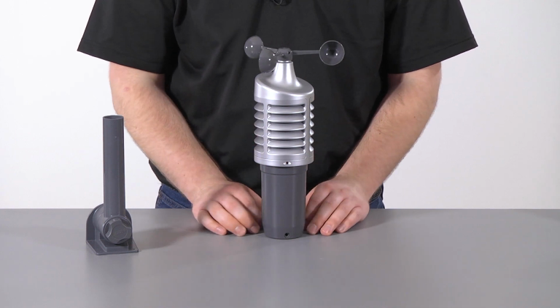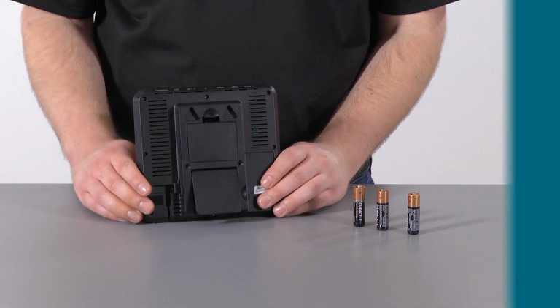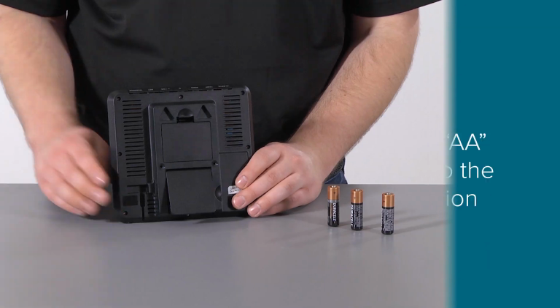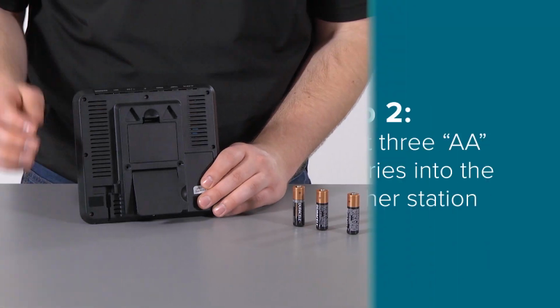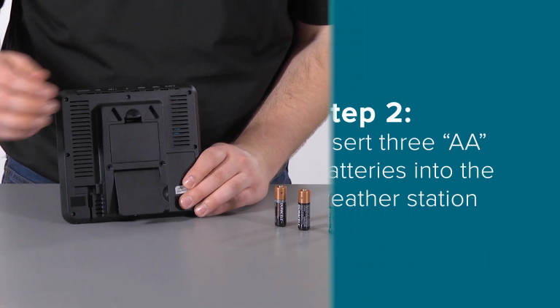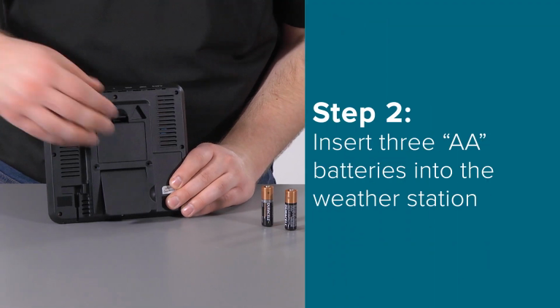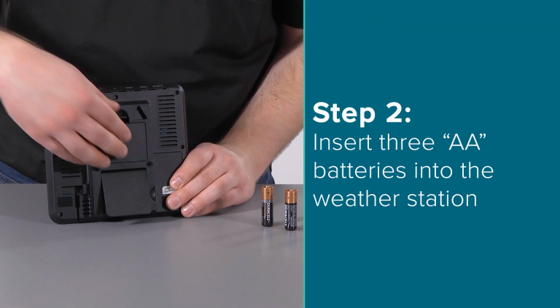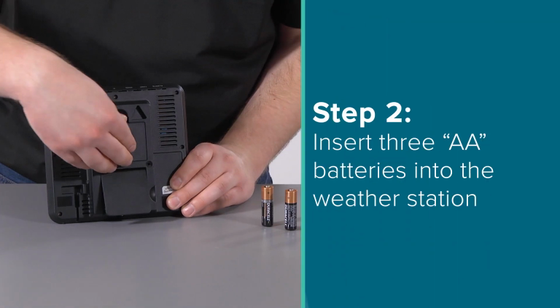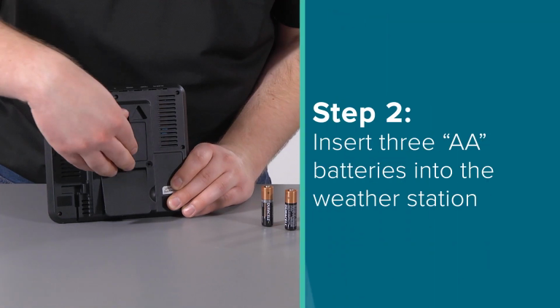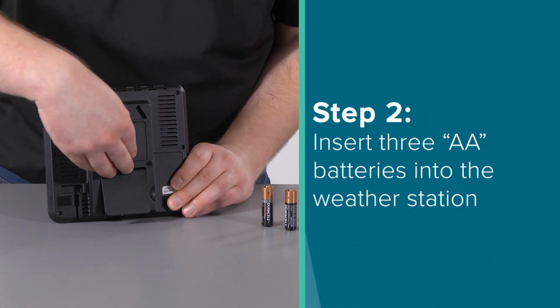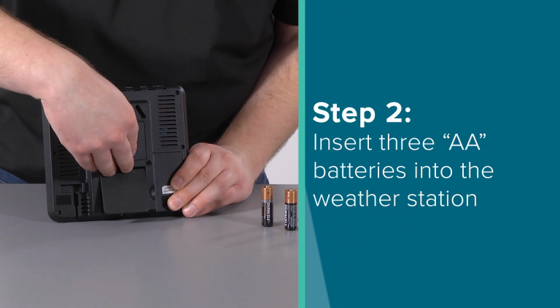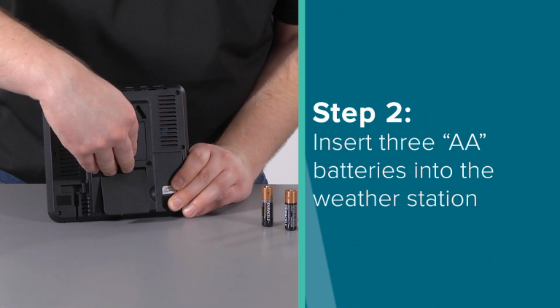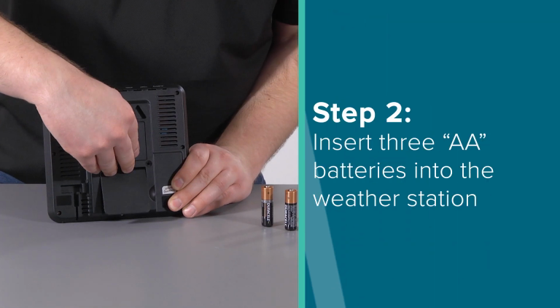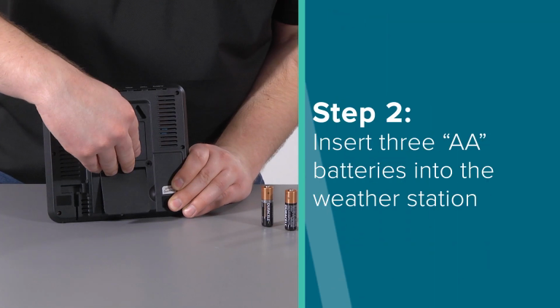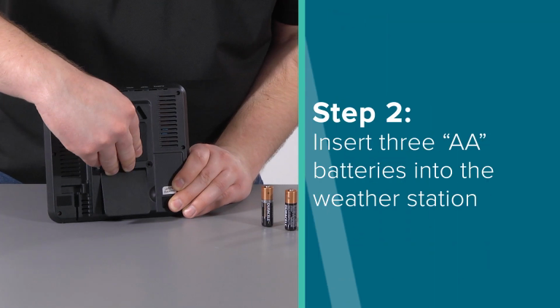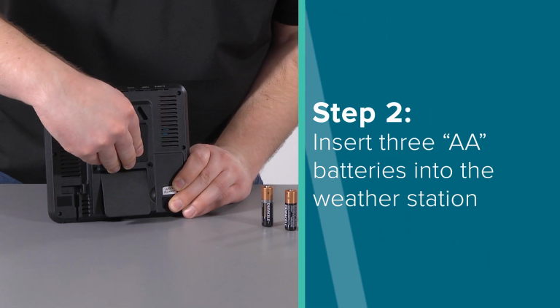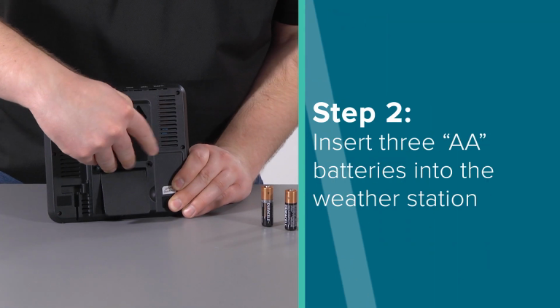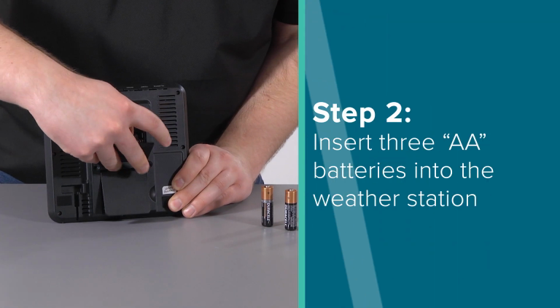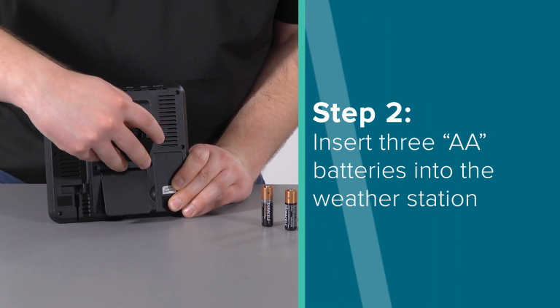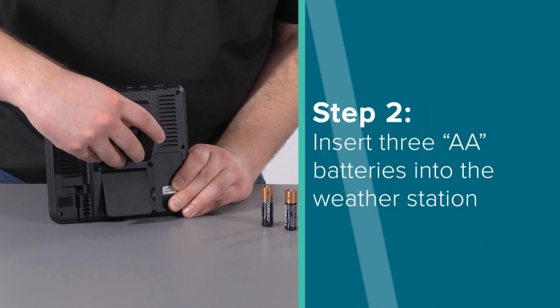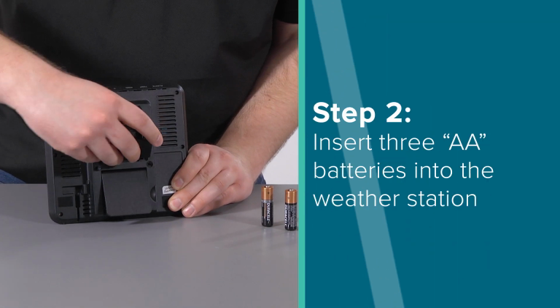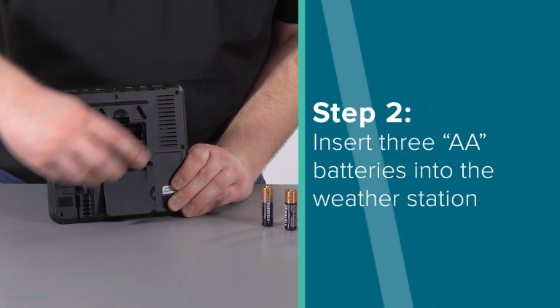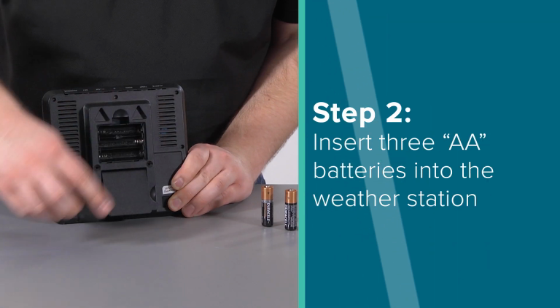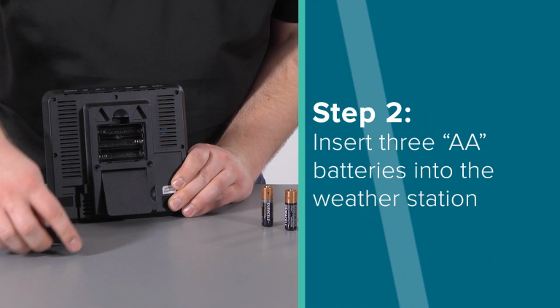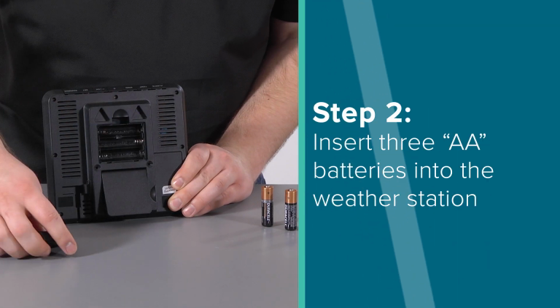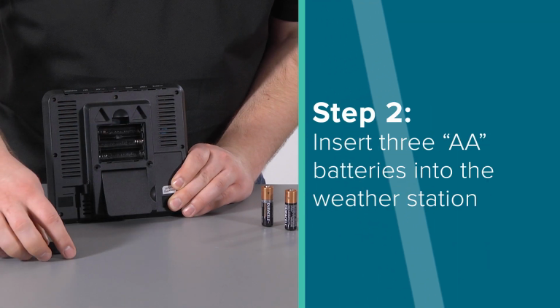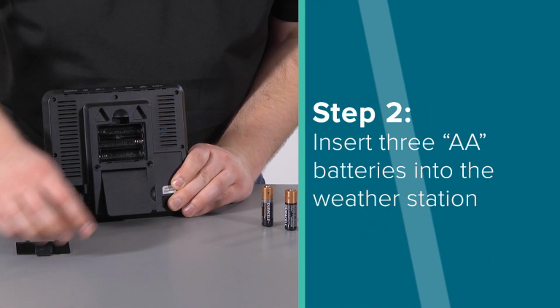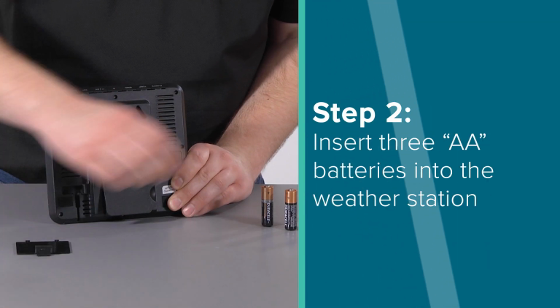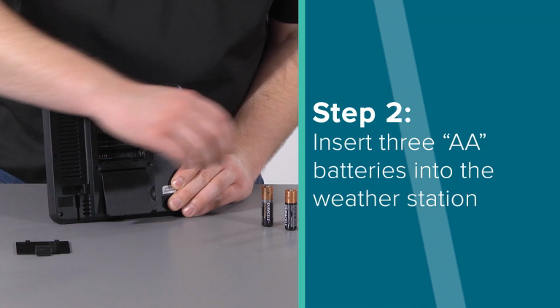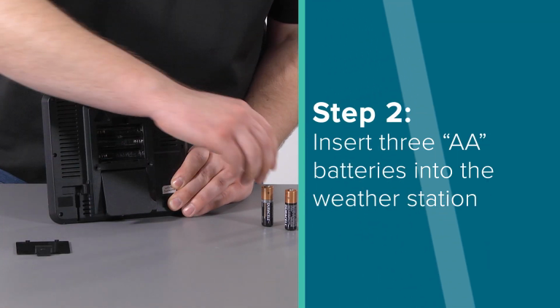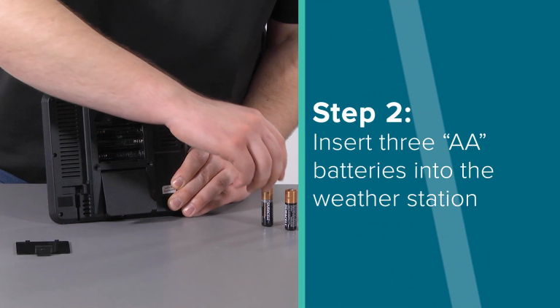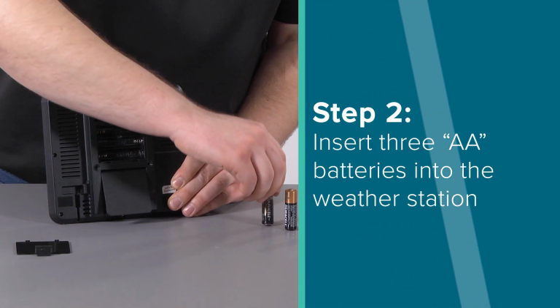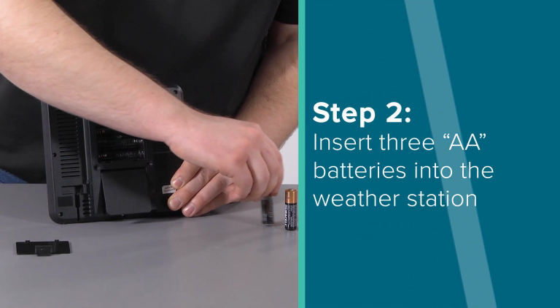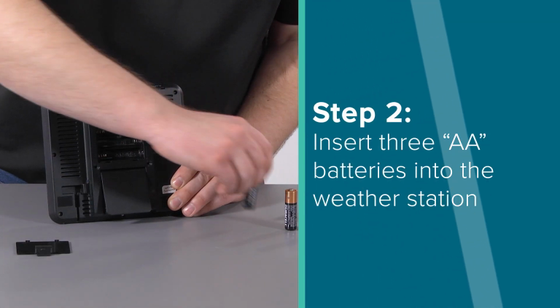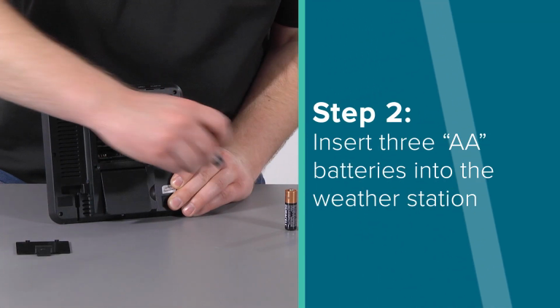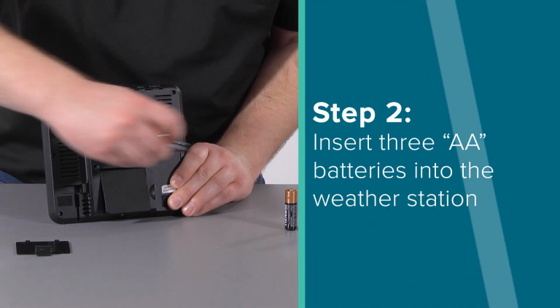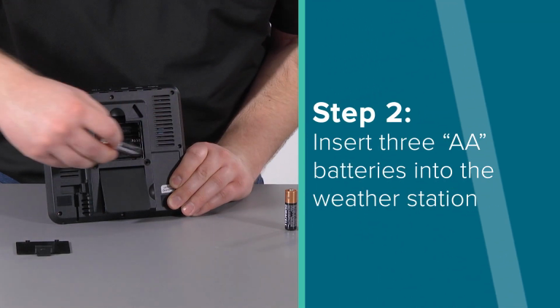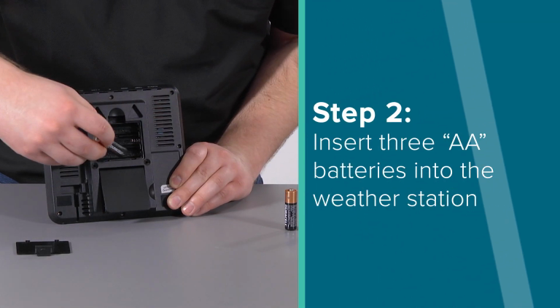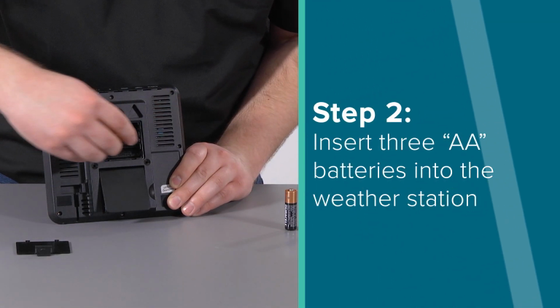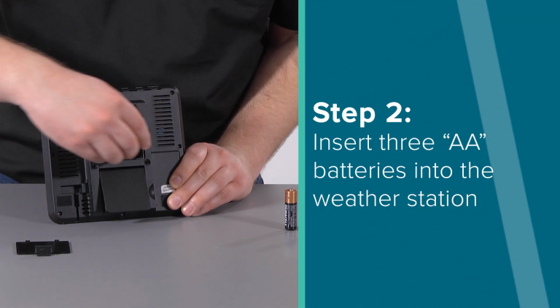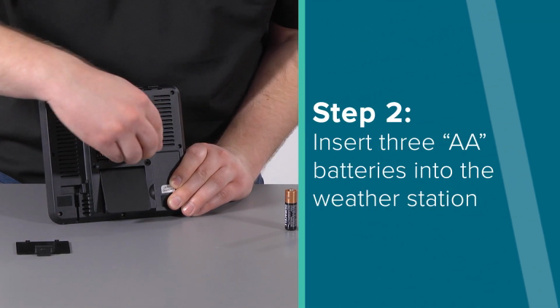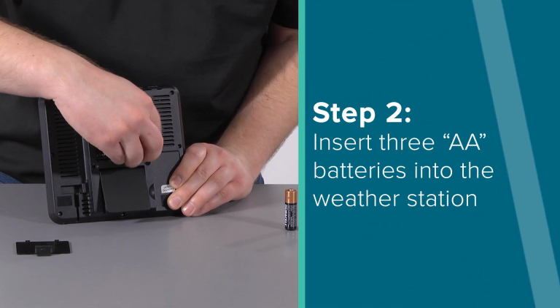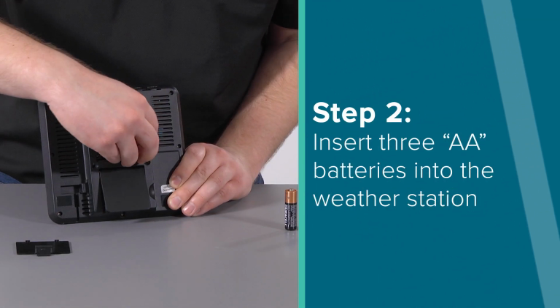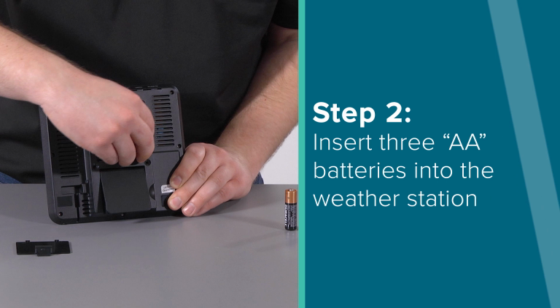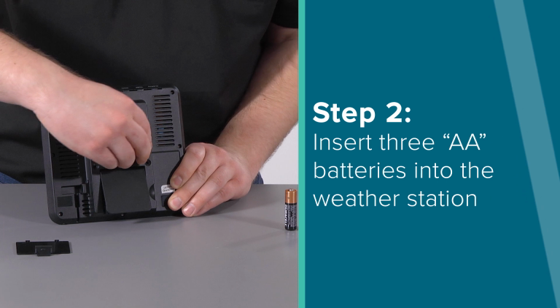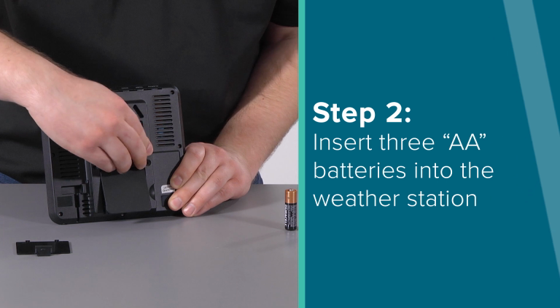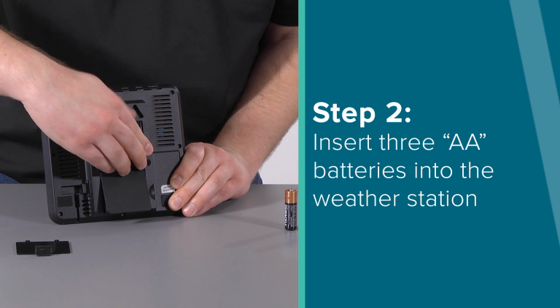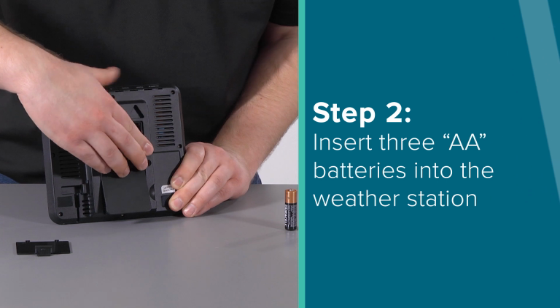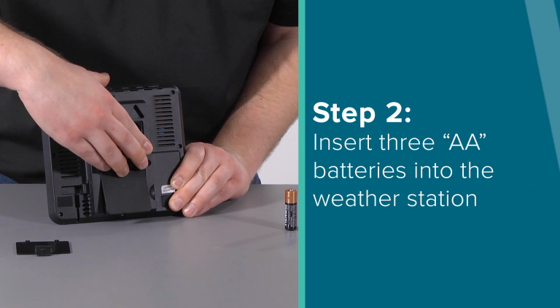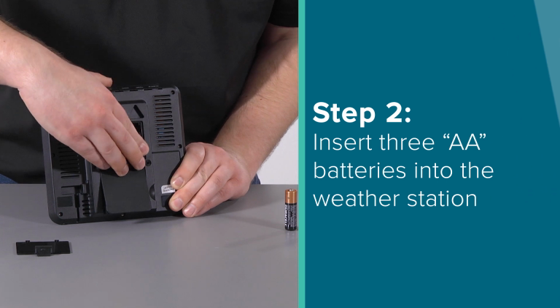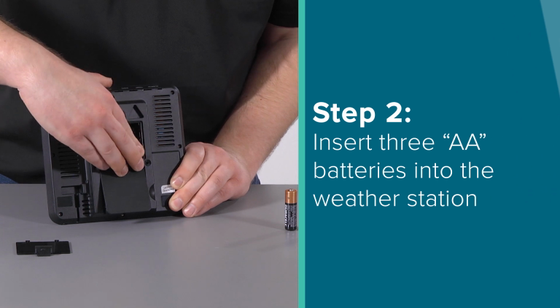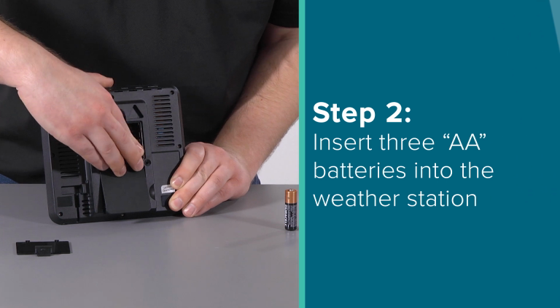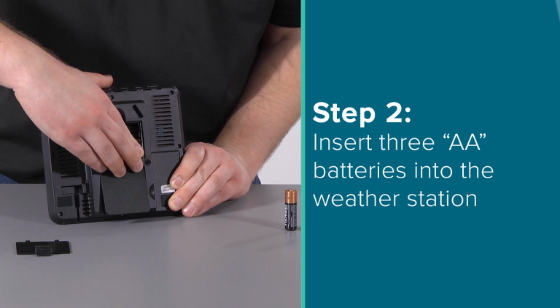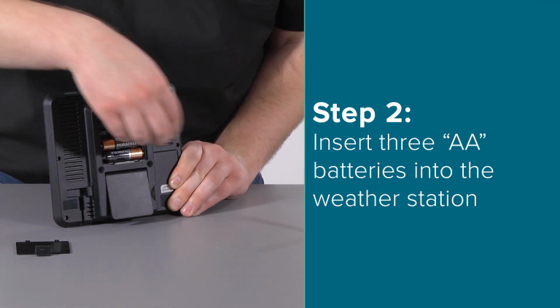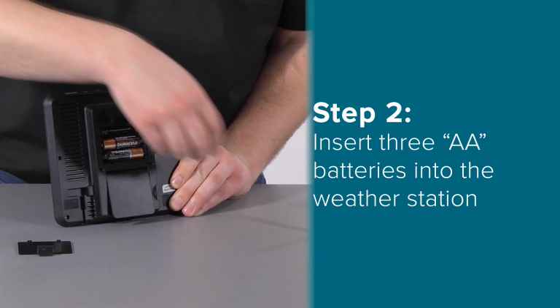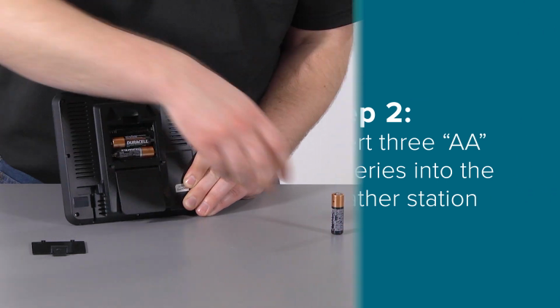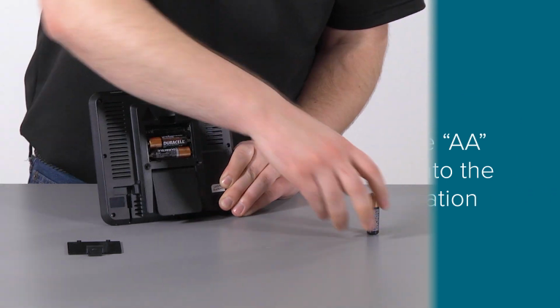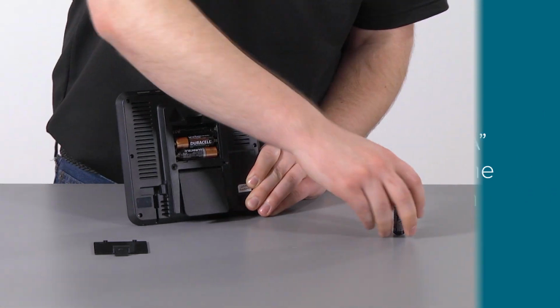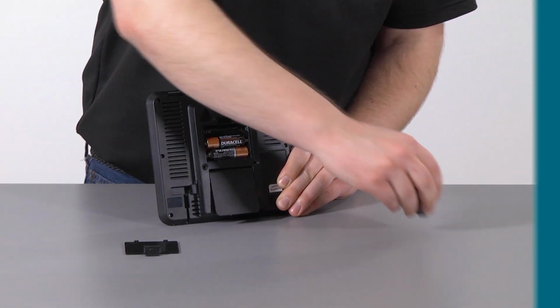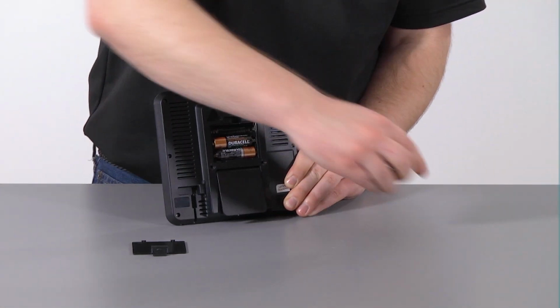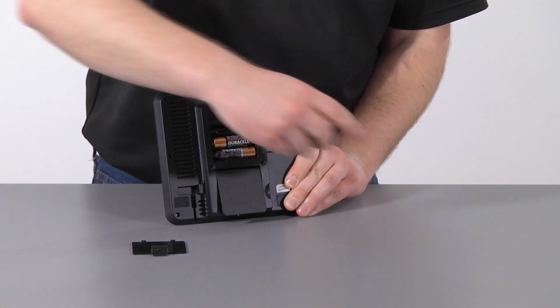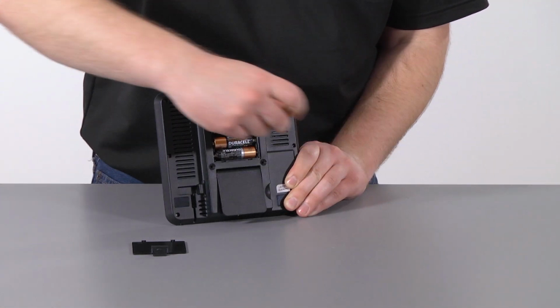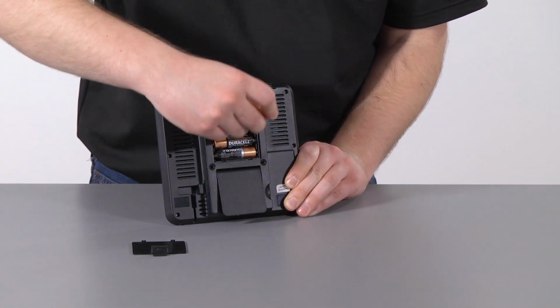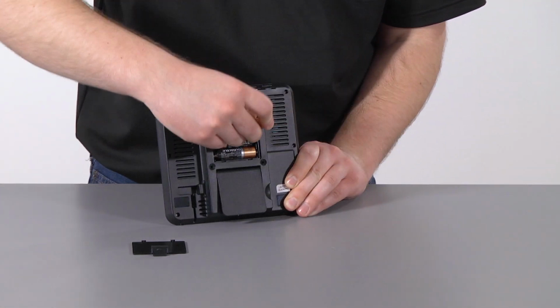Step 2: Power up the weather station by inserting three new AA batteries according to polarity into the back of it.